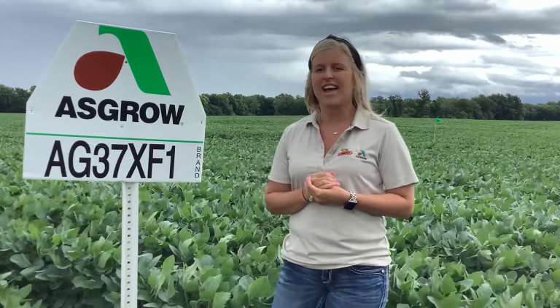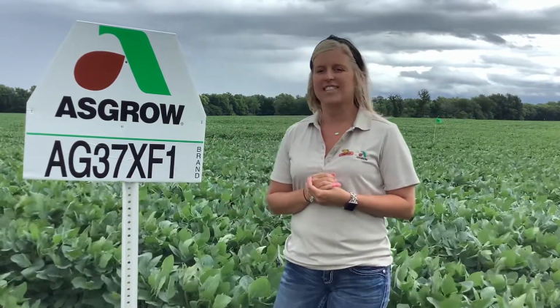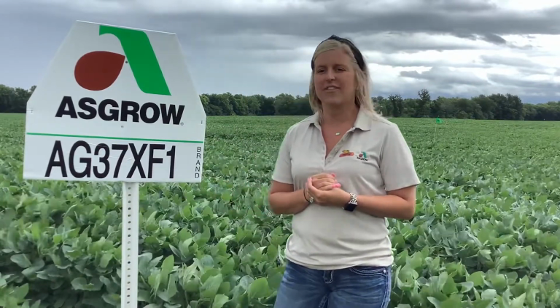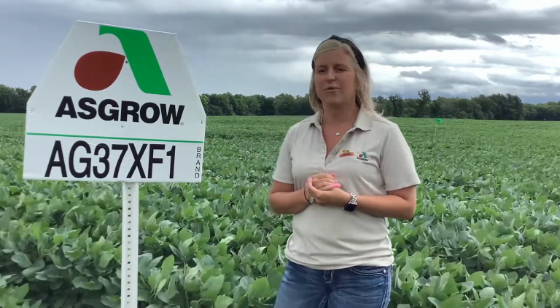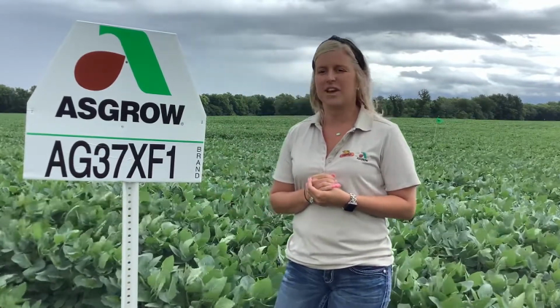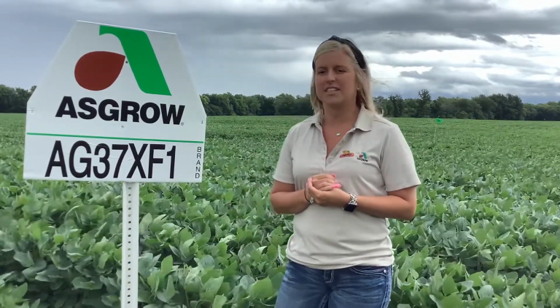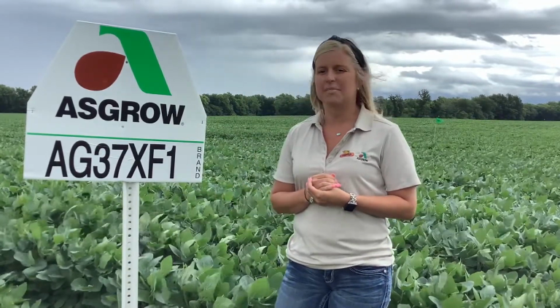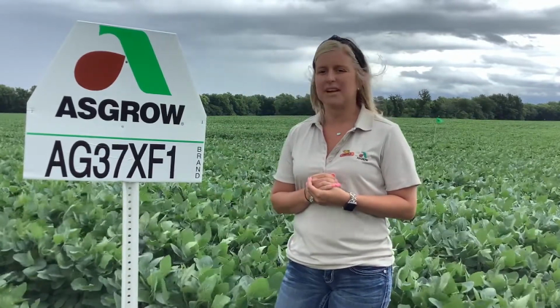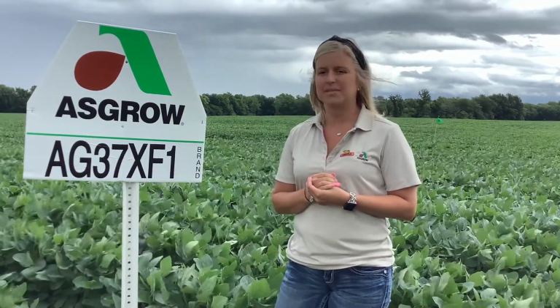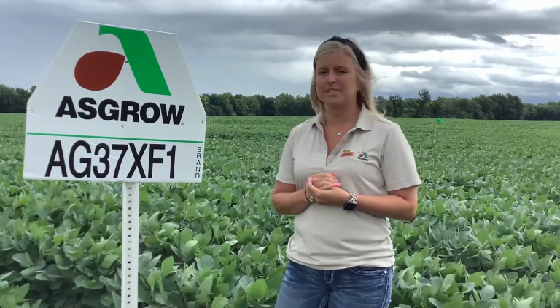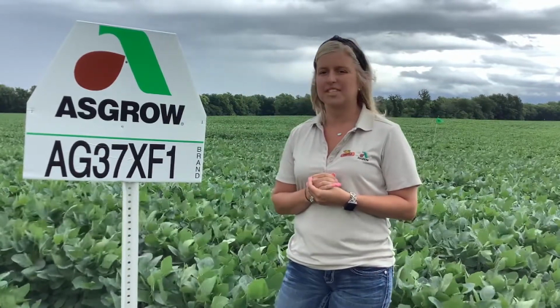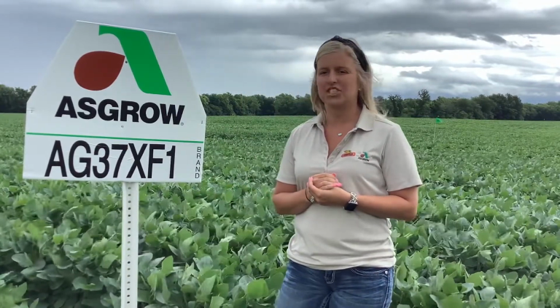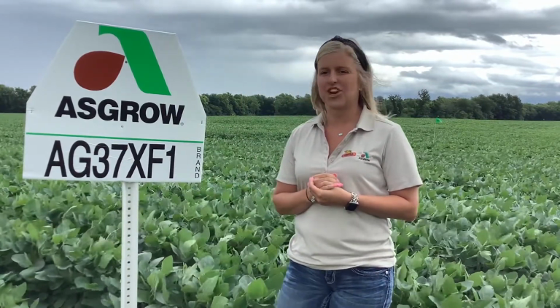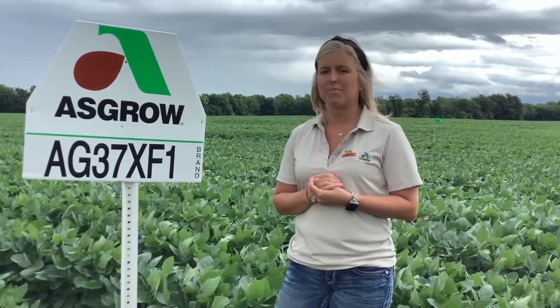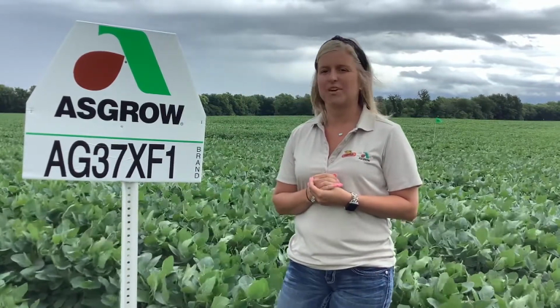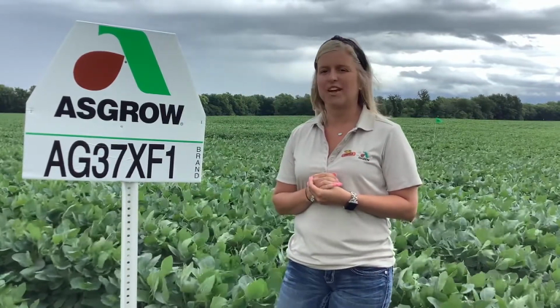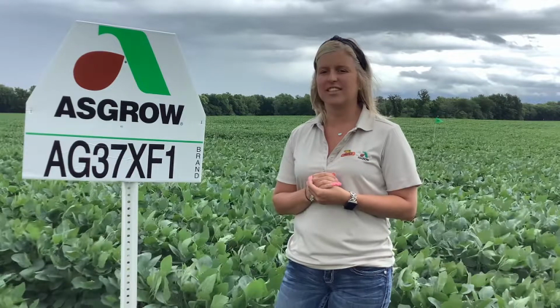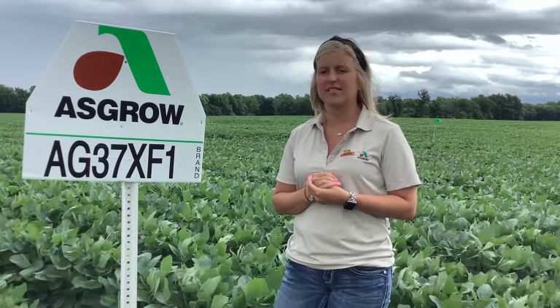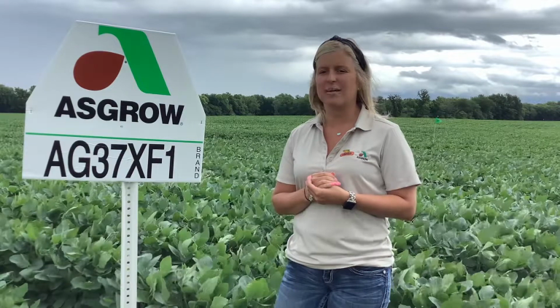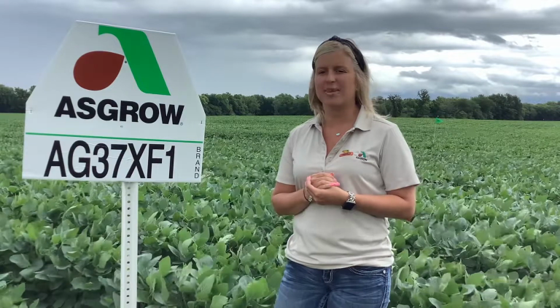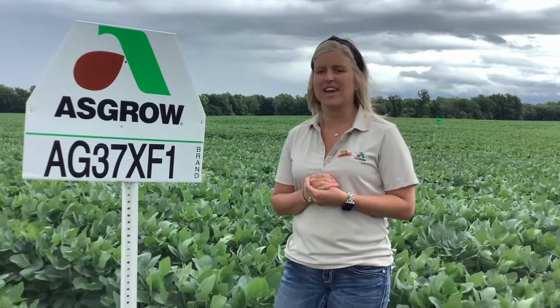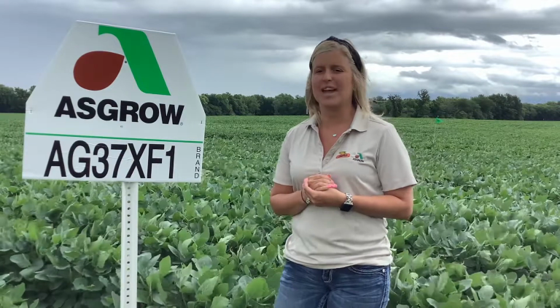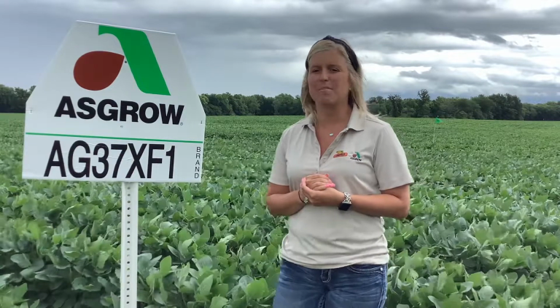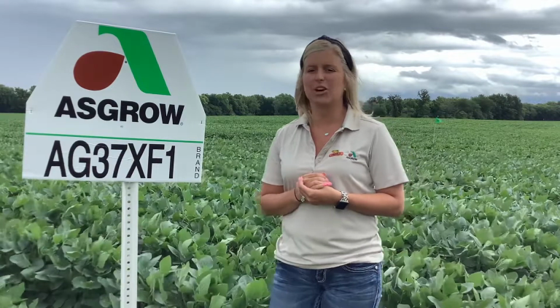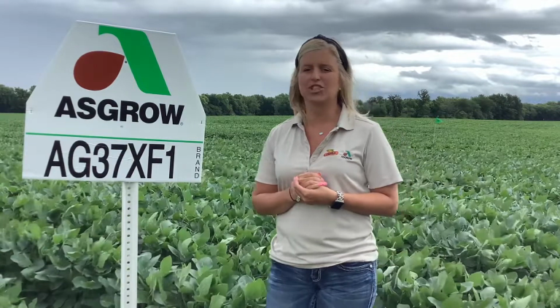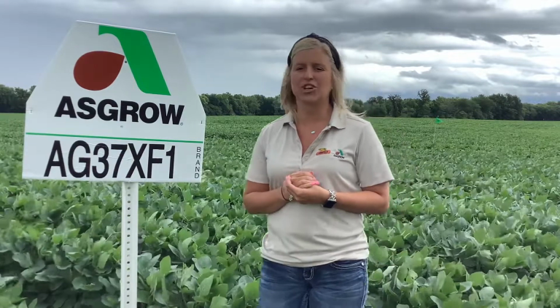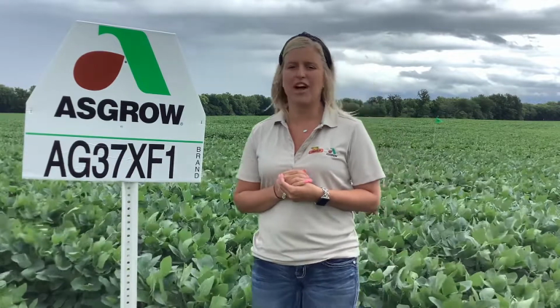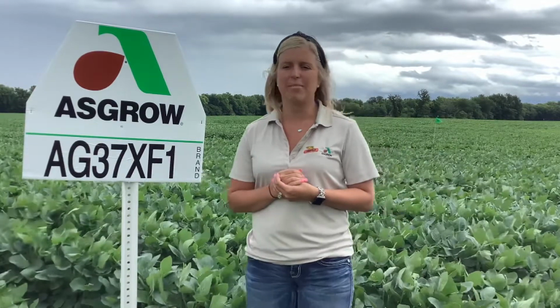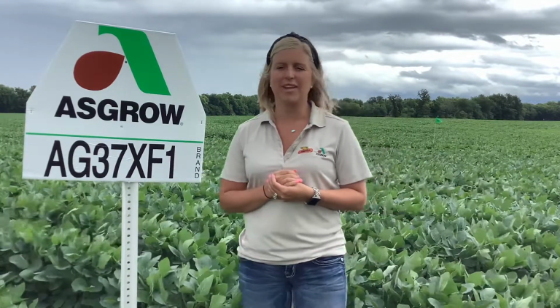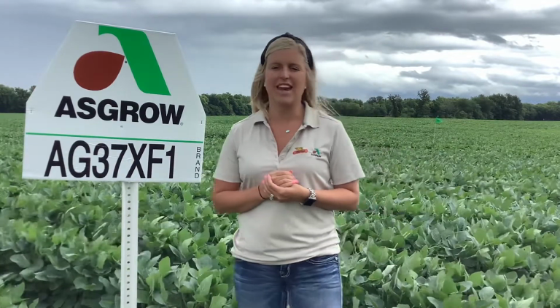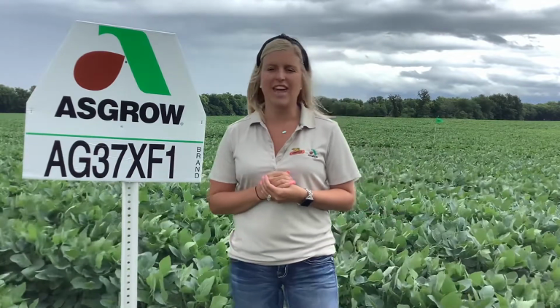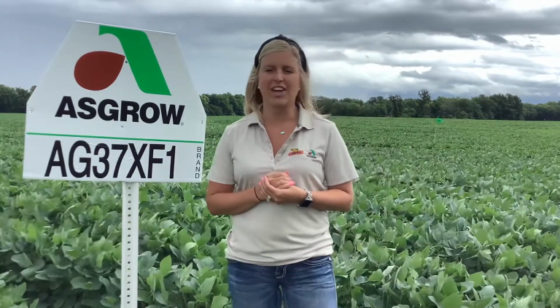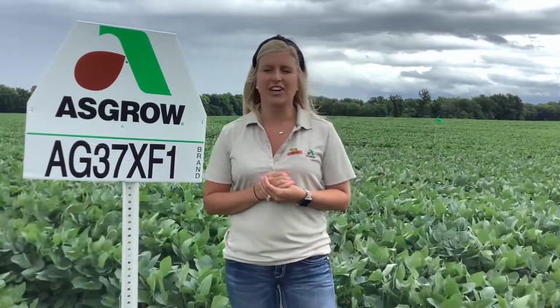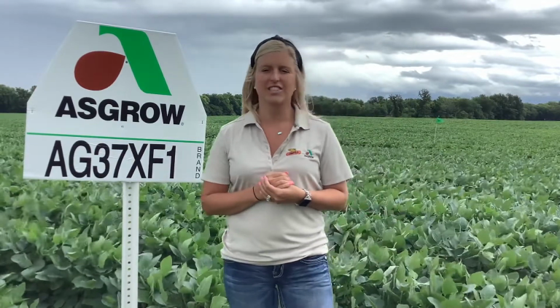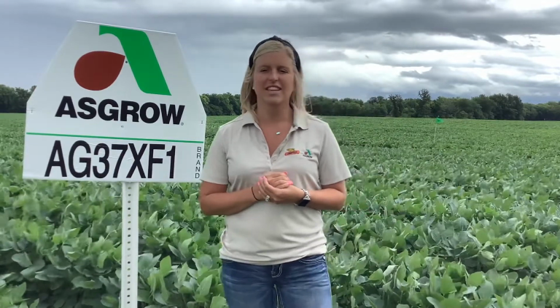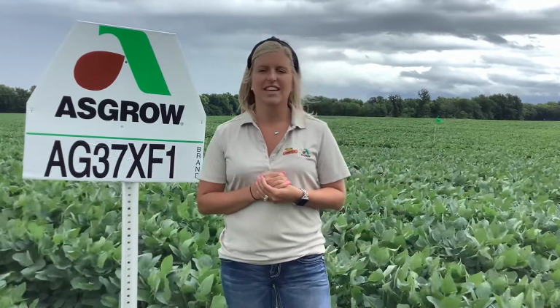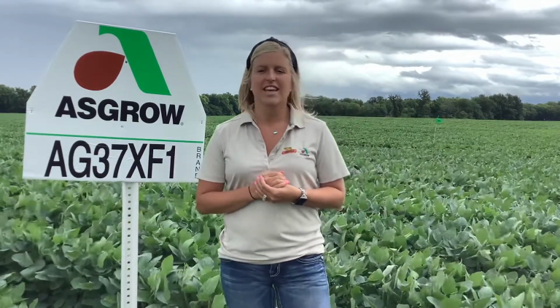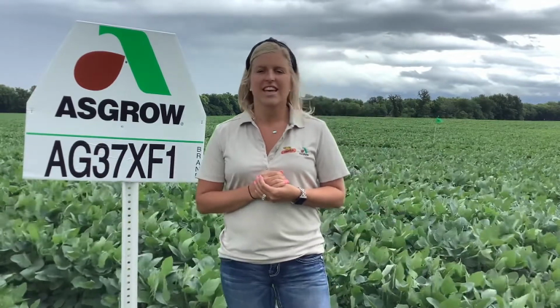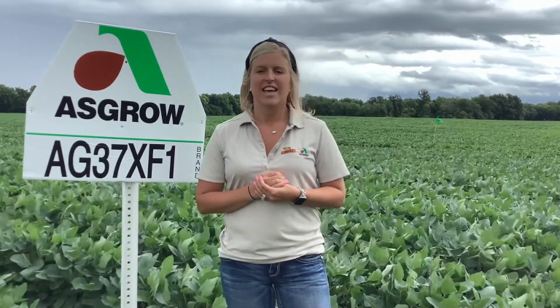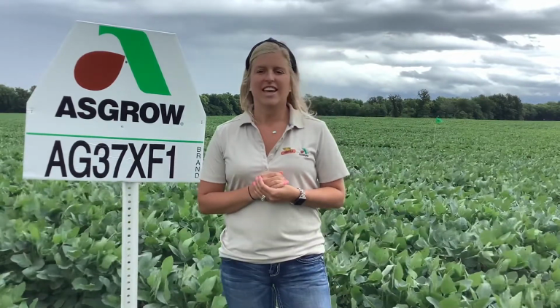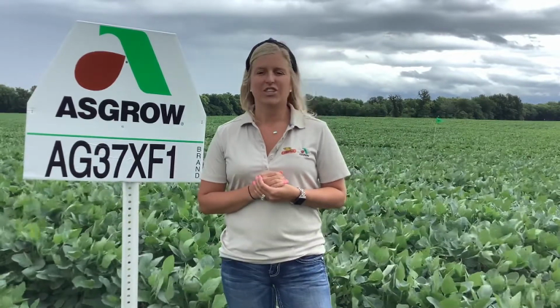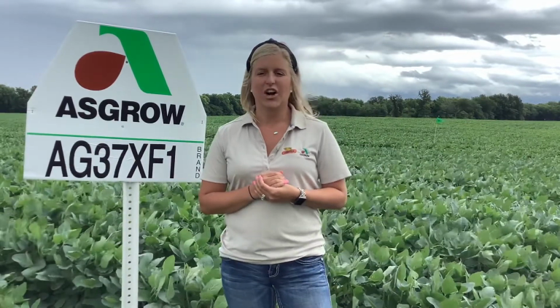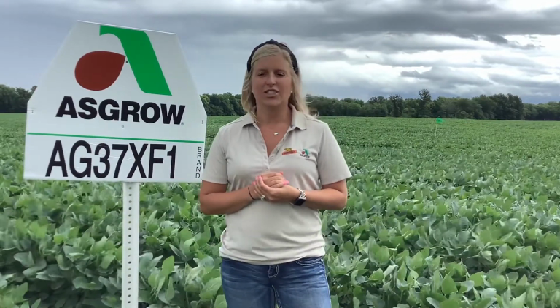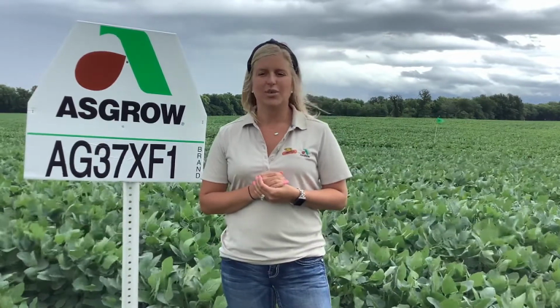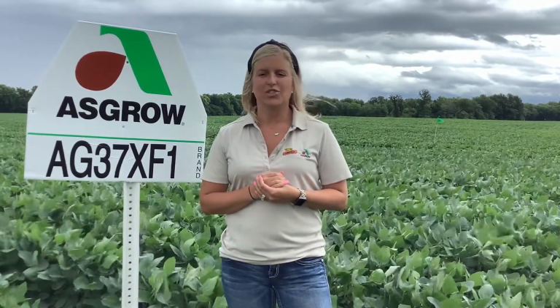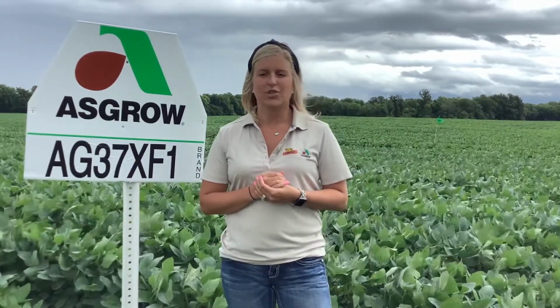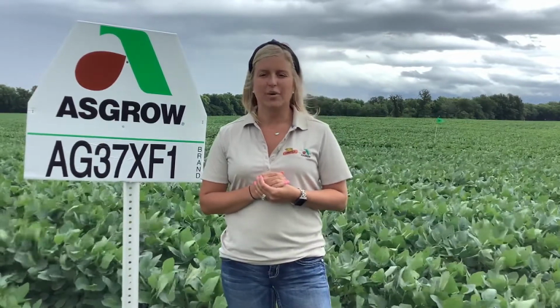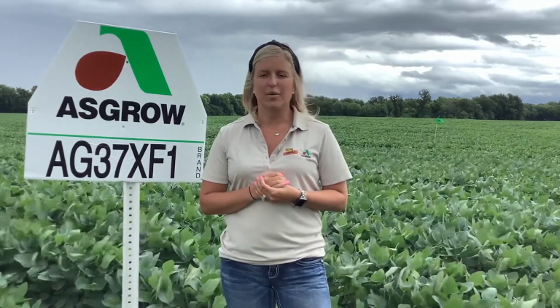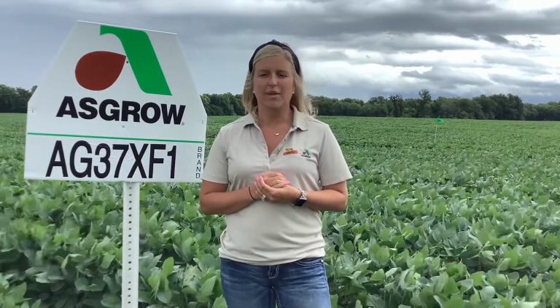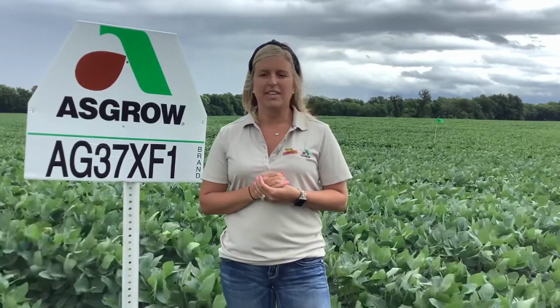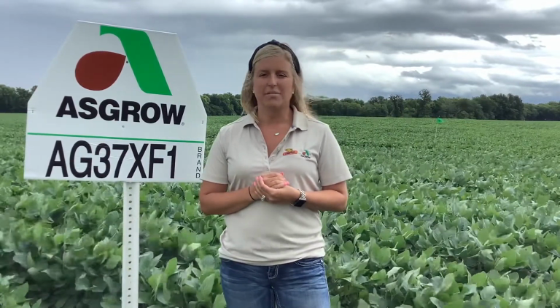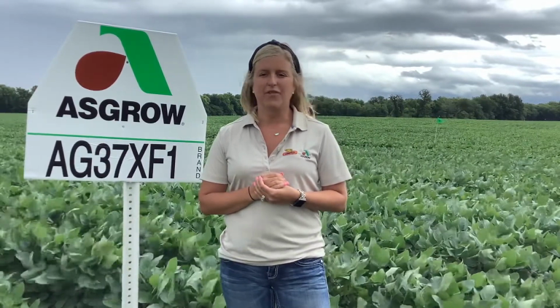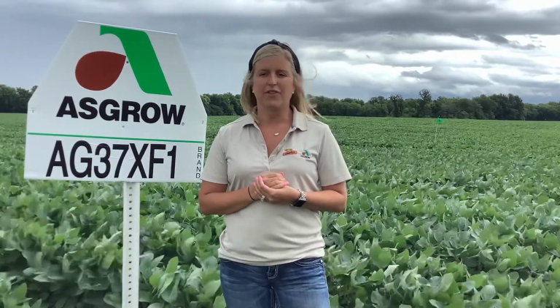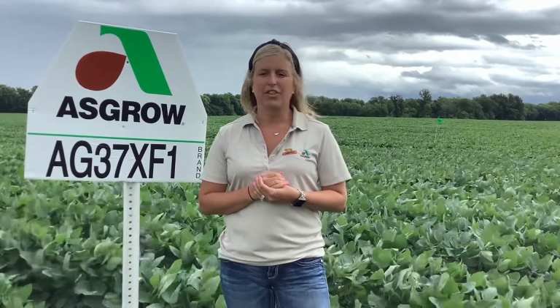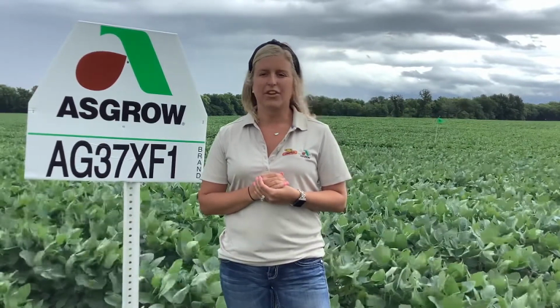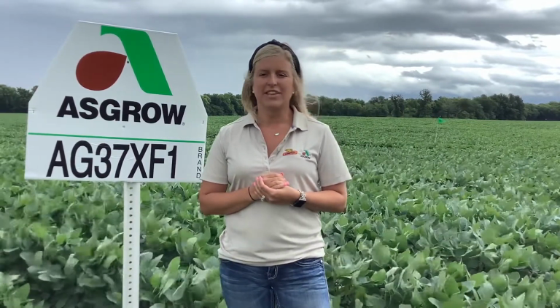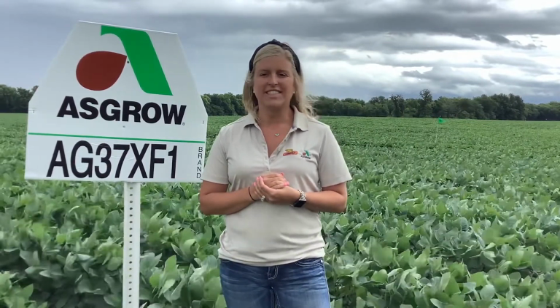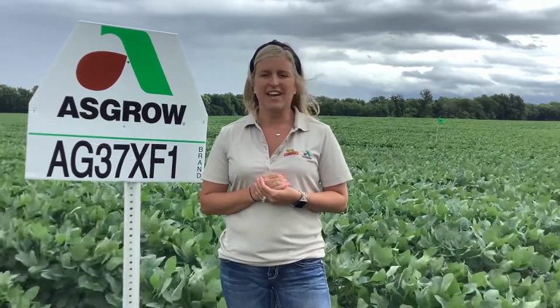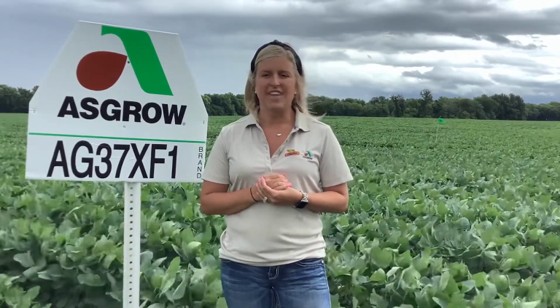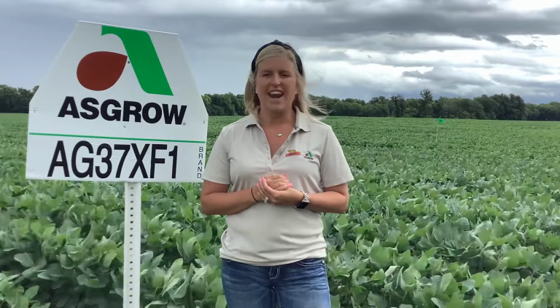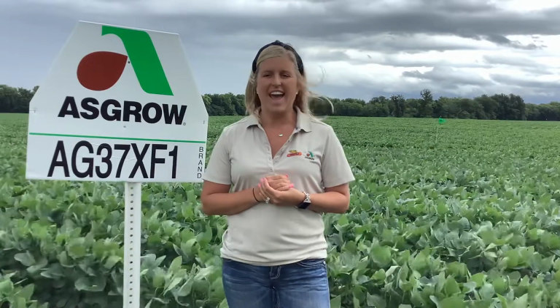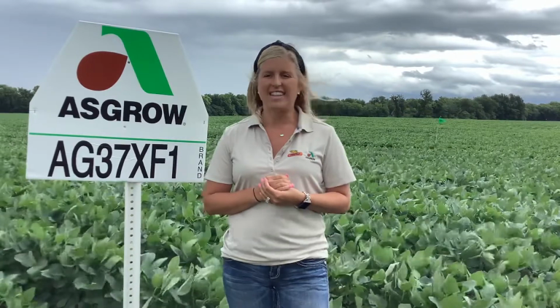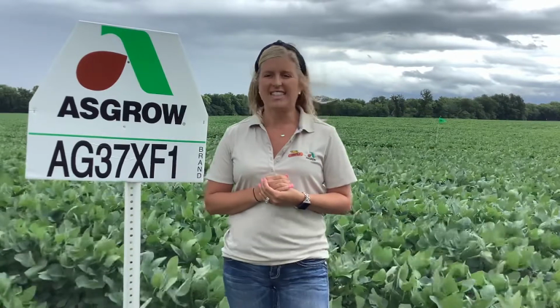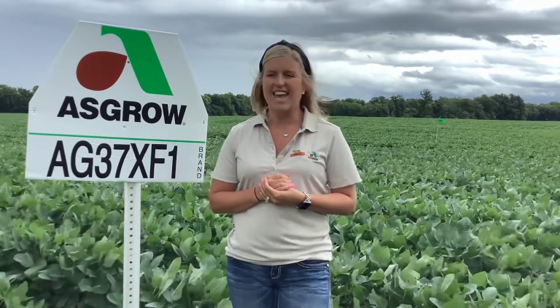37XF1 is best positioned on productive upland and marginal upland acres. It is also a direct replacement for 37X8.